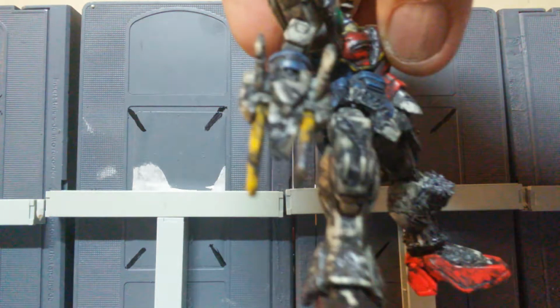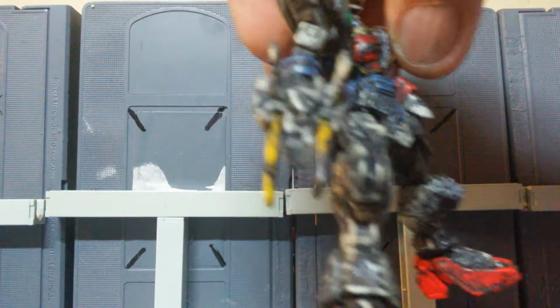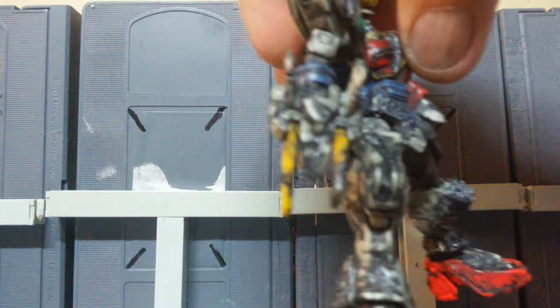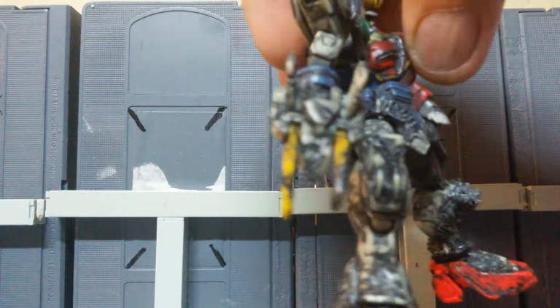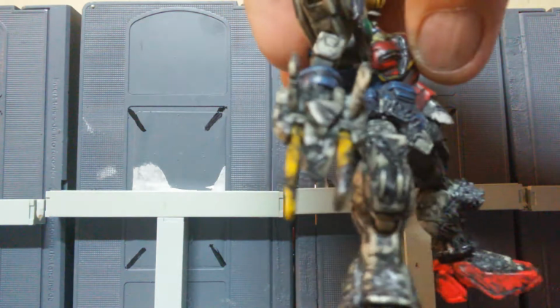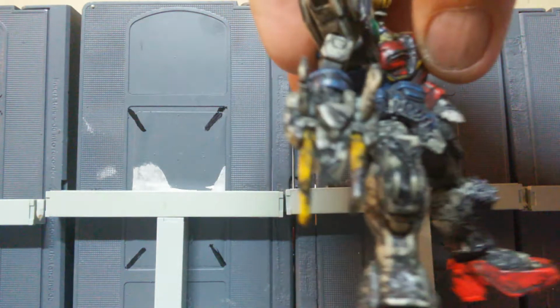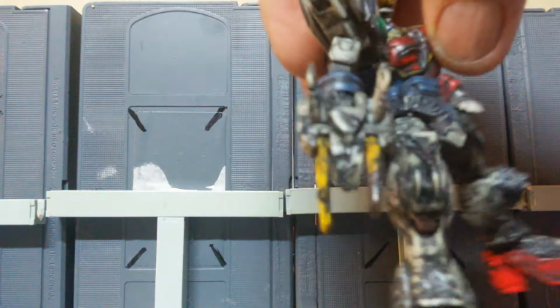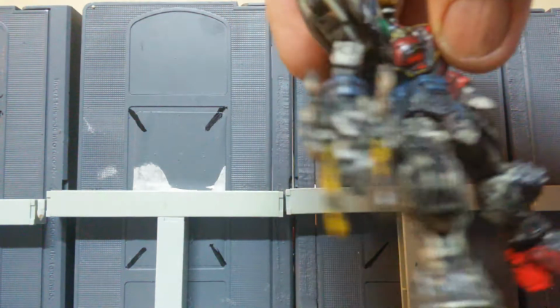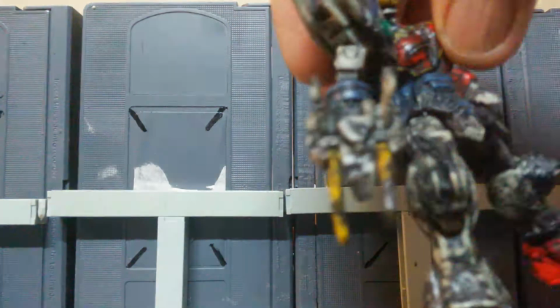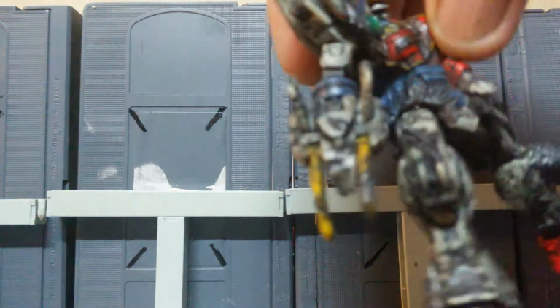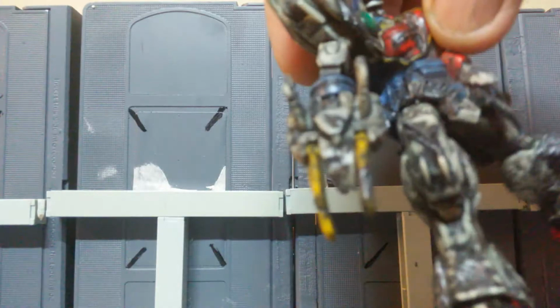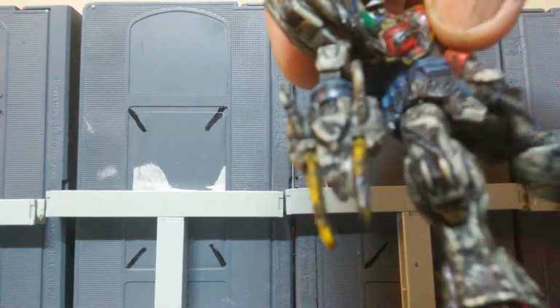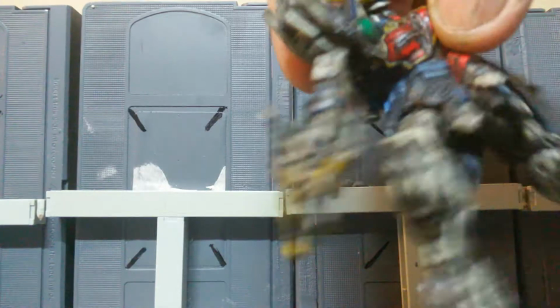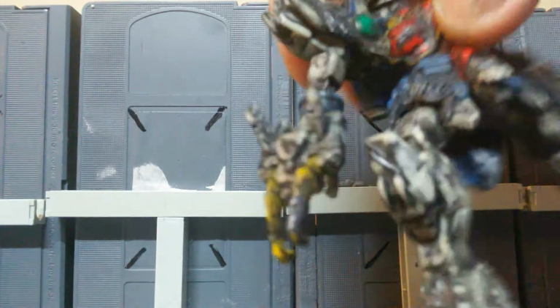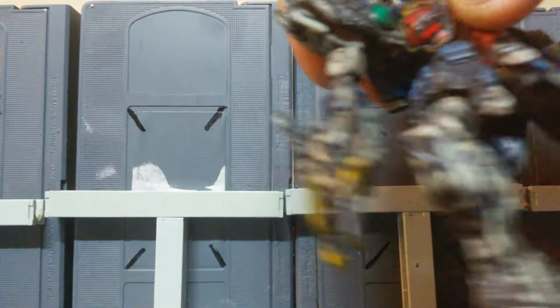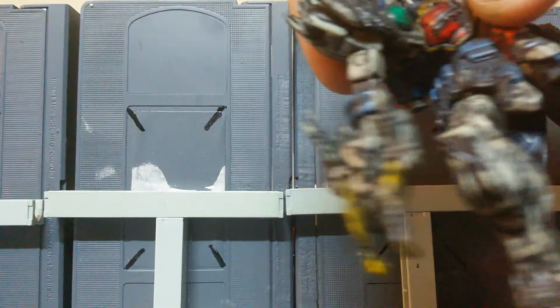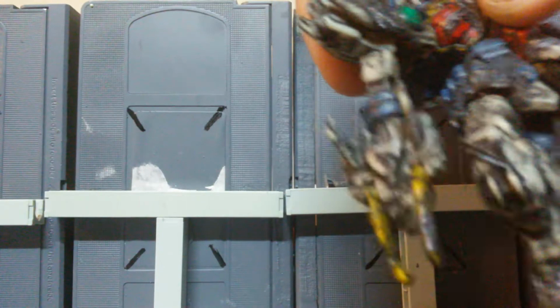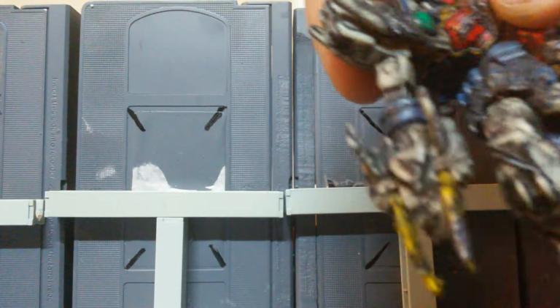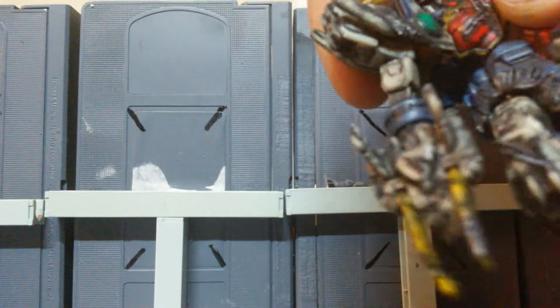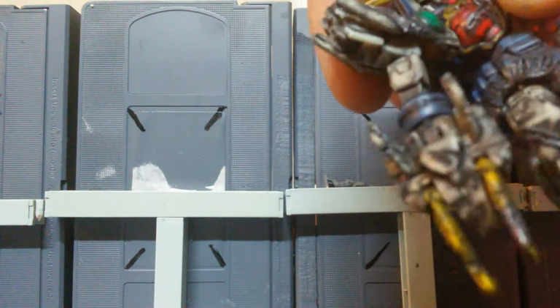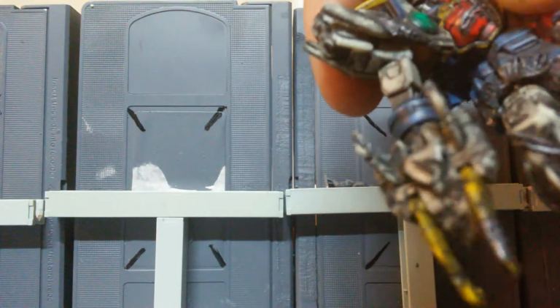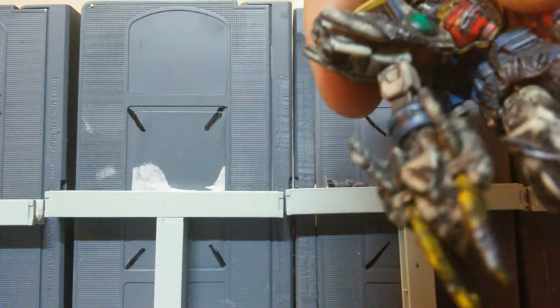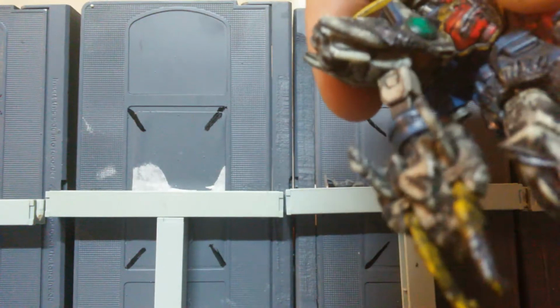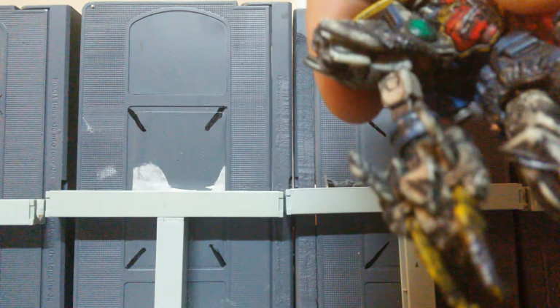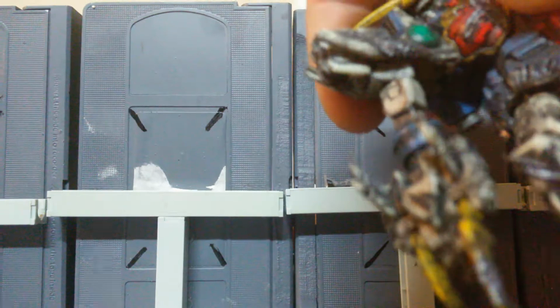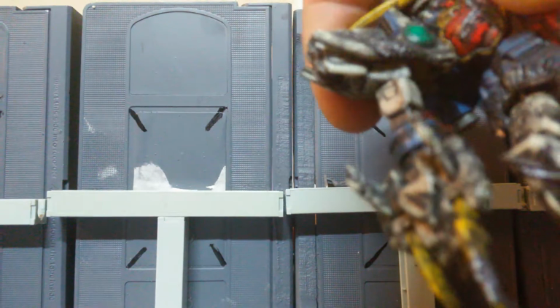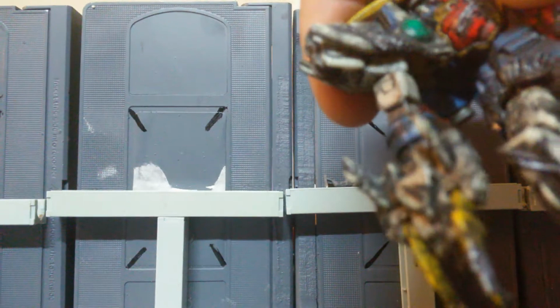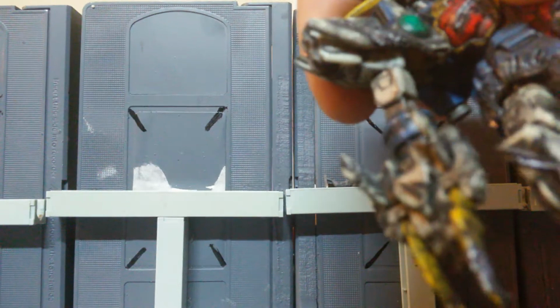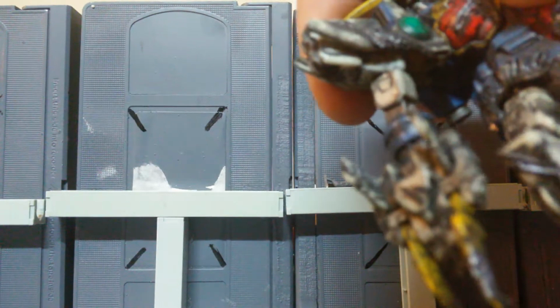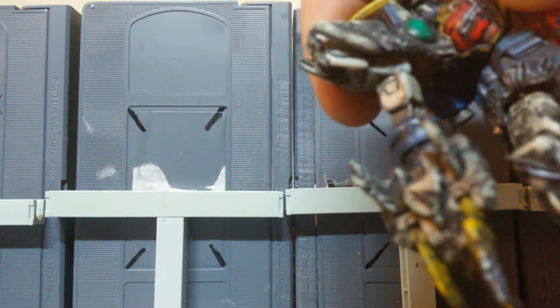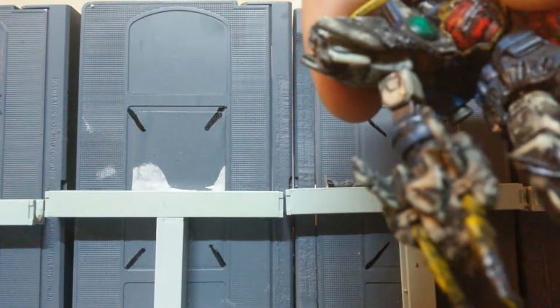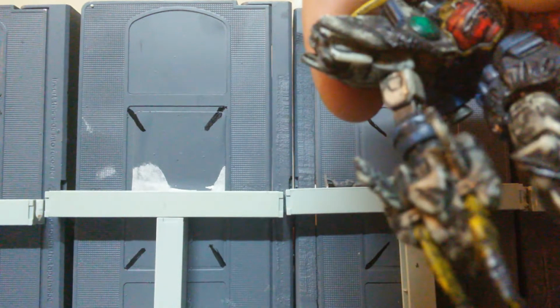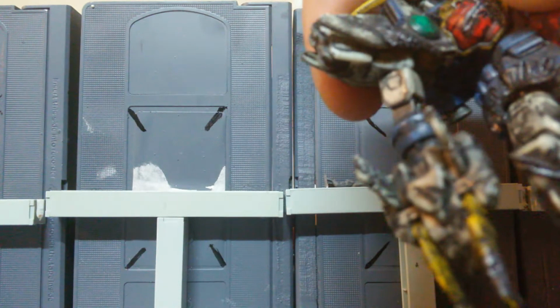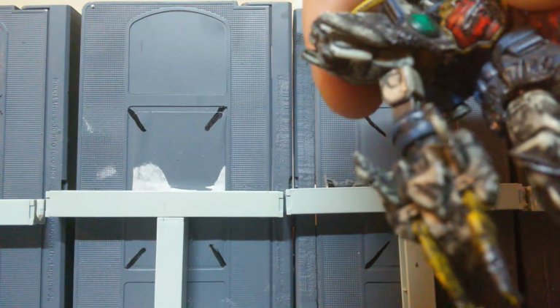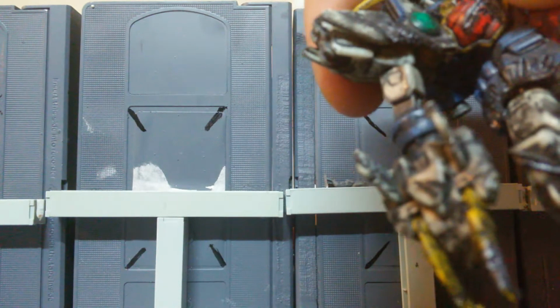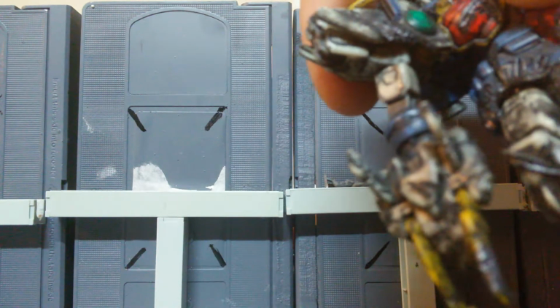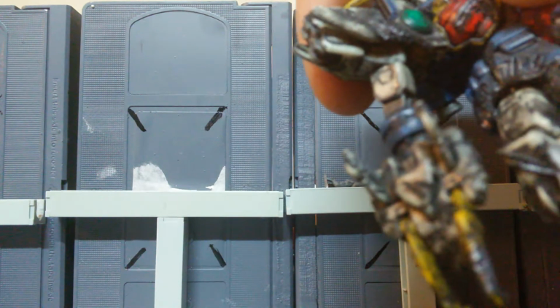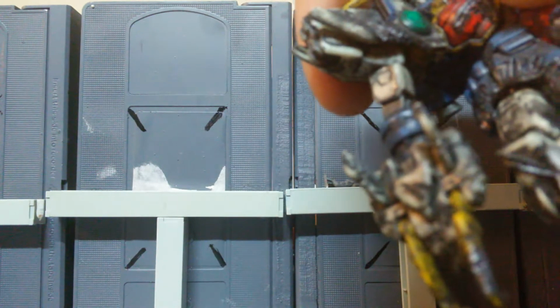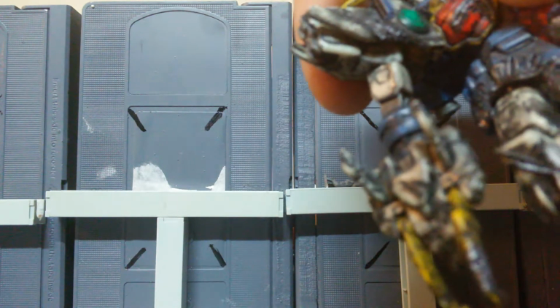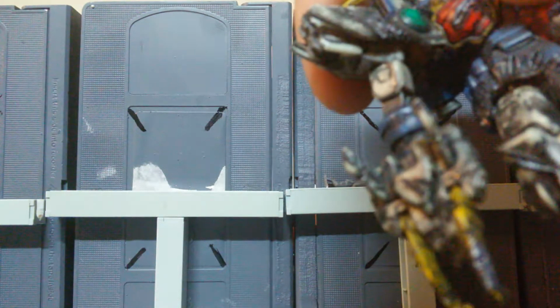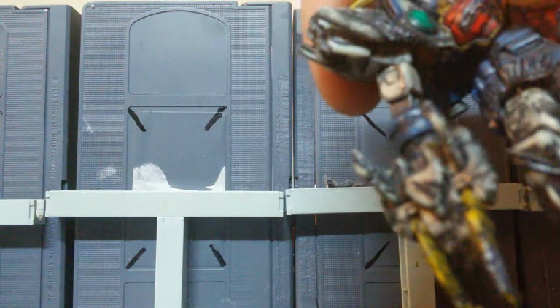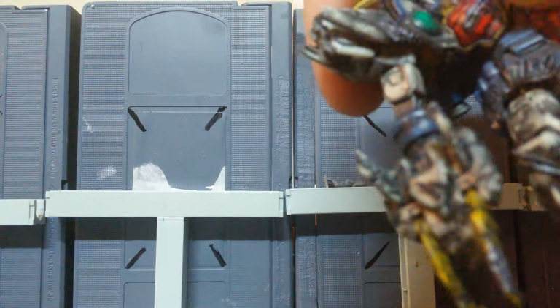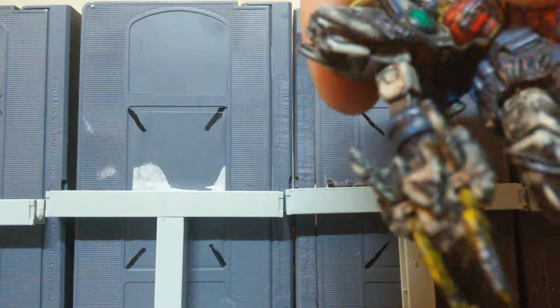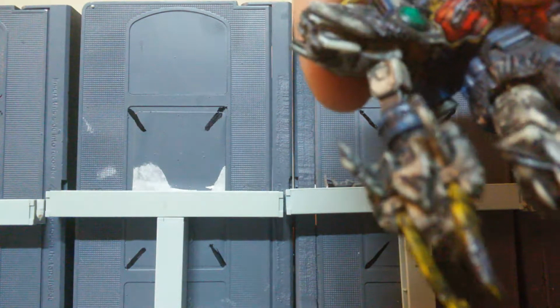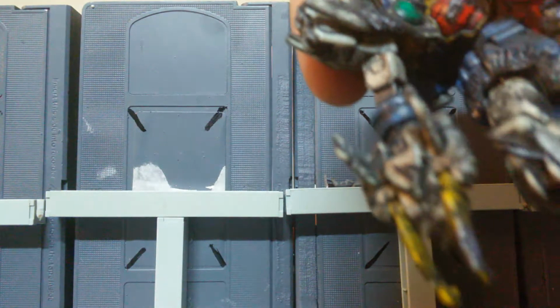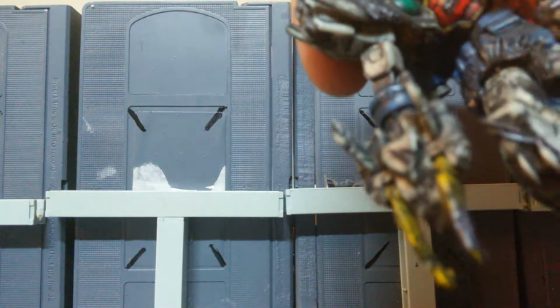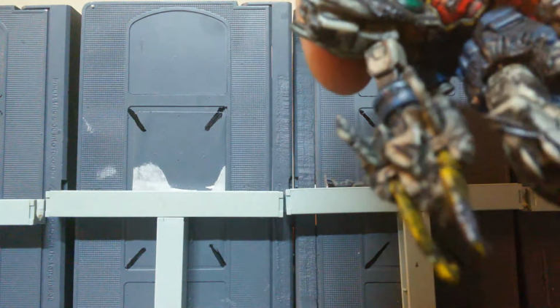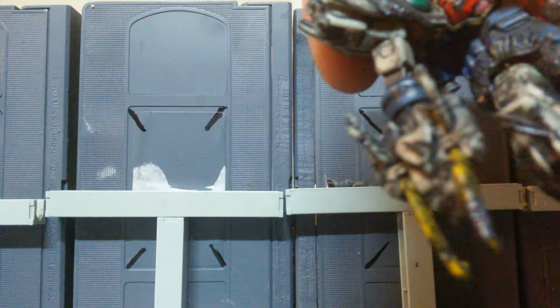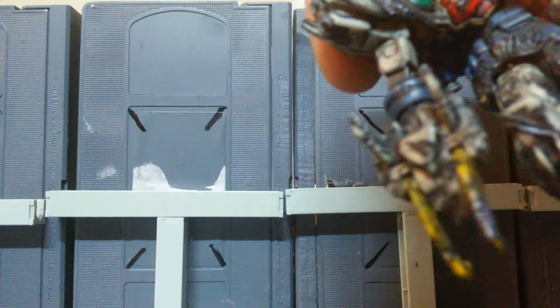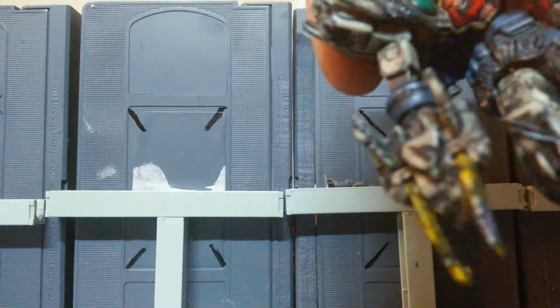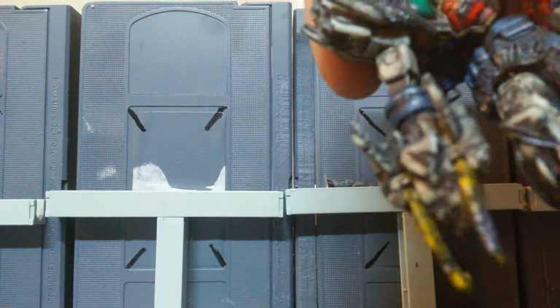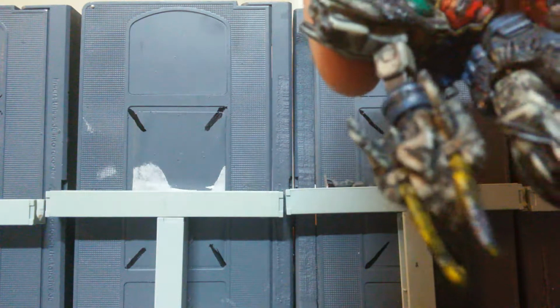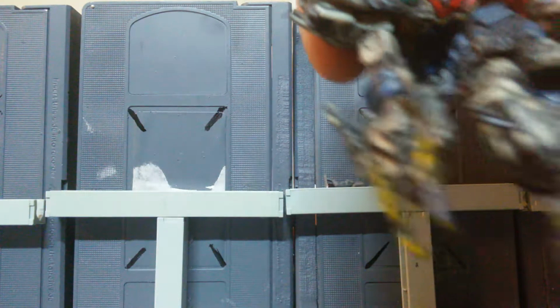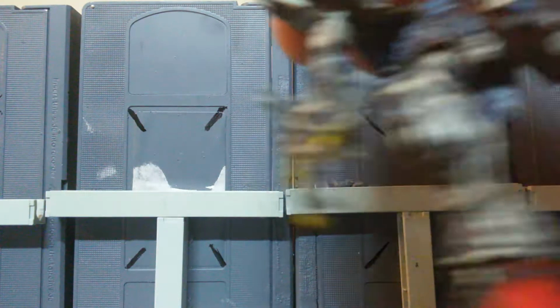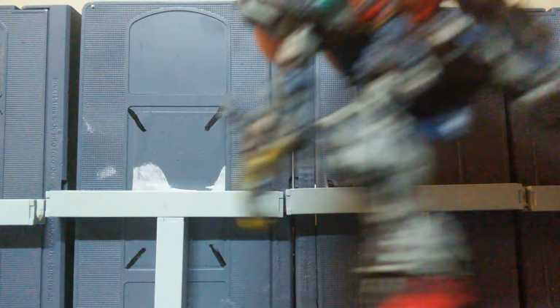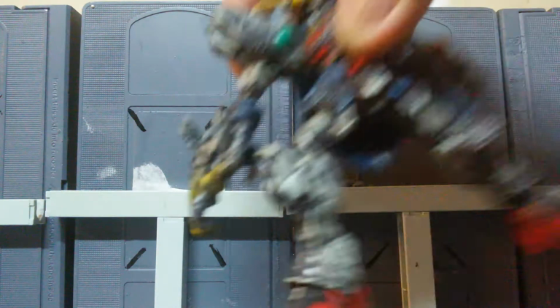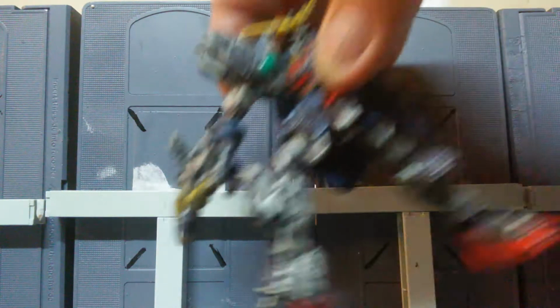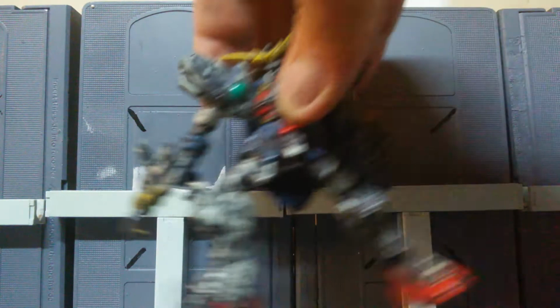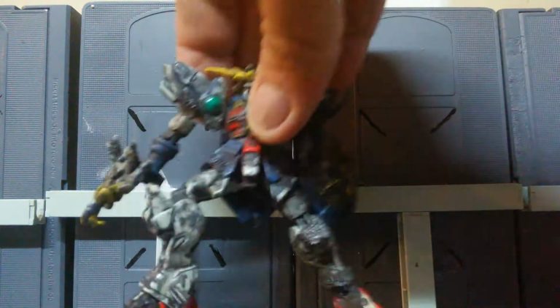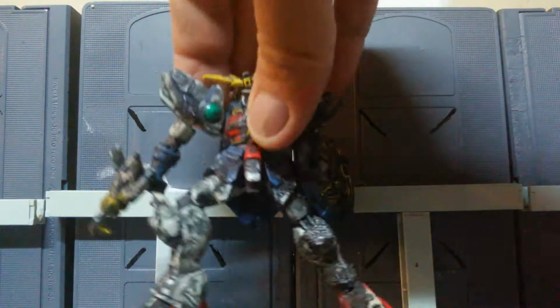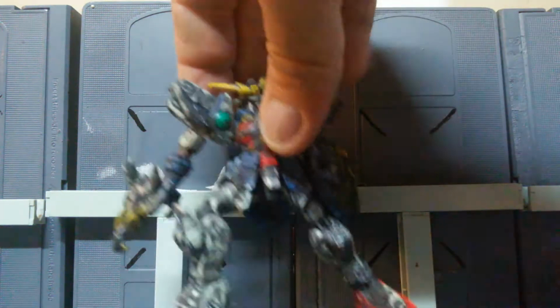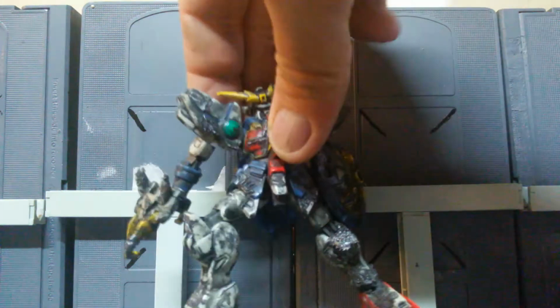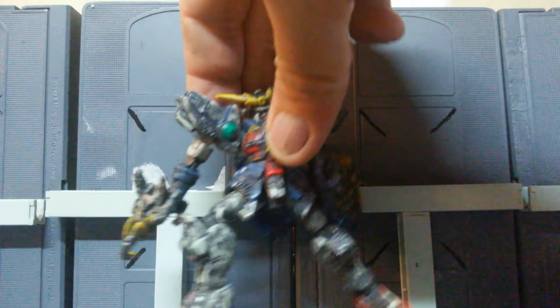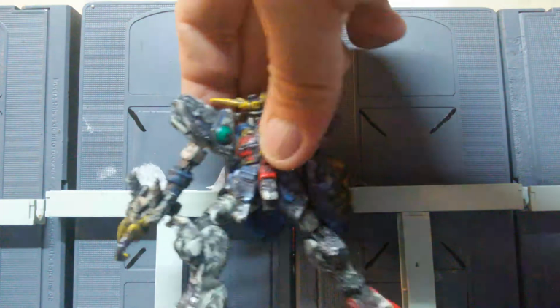Check out his little dragon arm that I did — it's pretty cool. I'm not sure if you can see the details, but there he is.